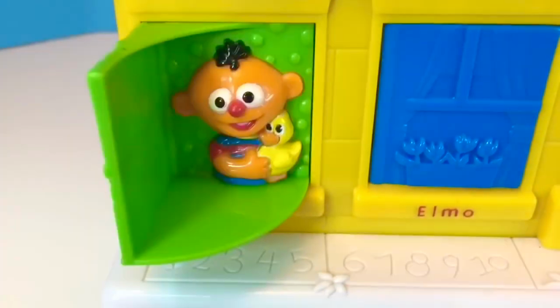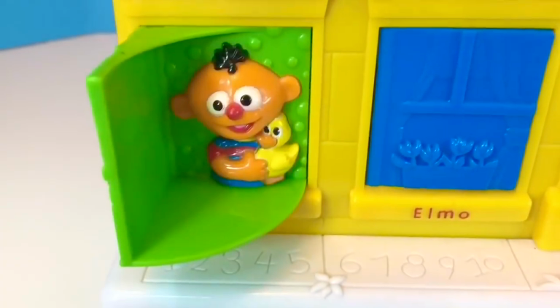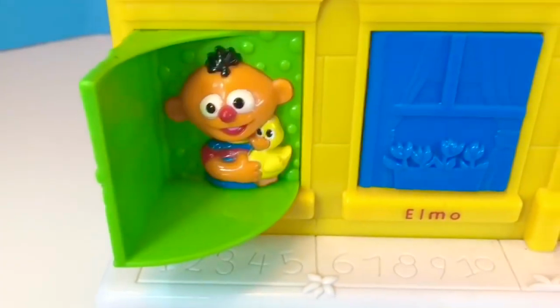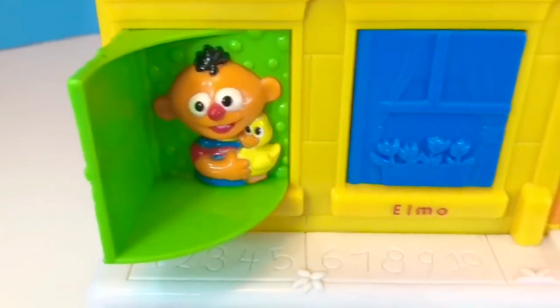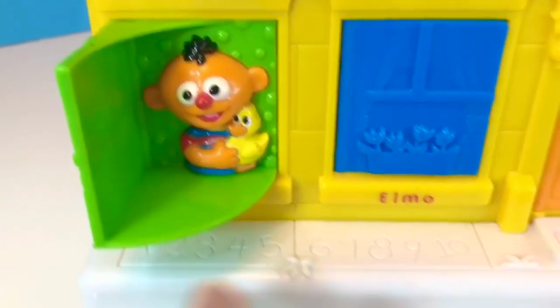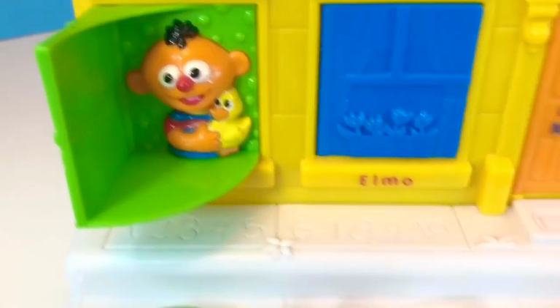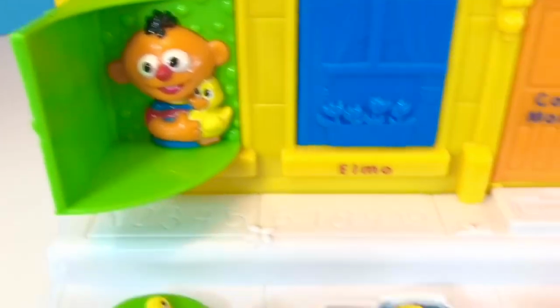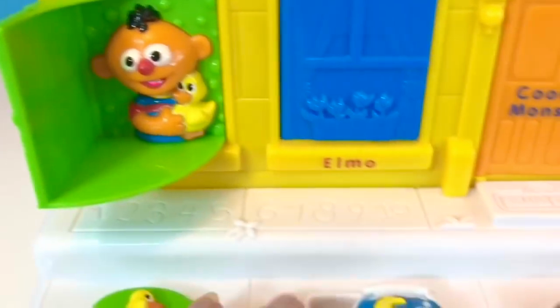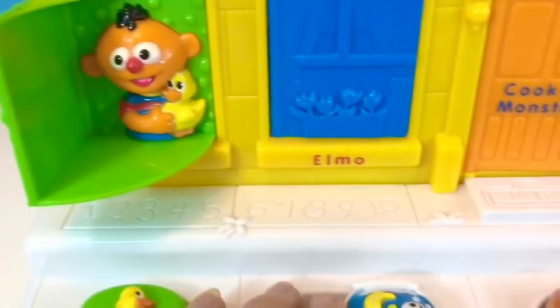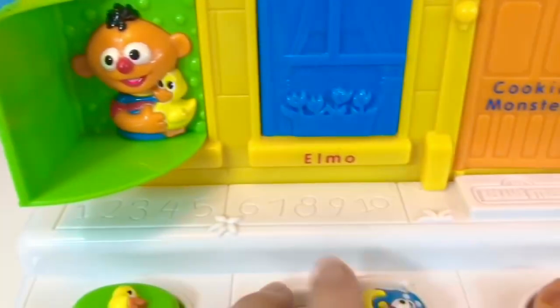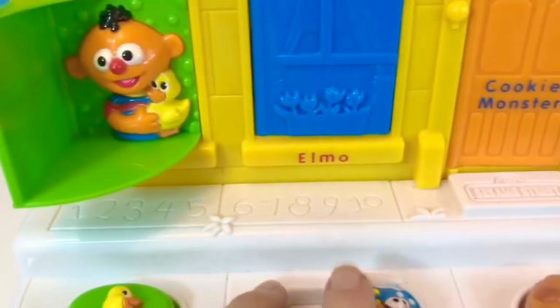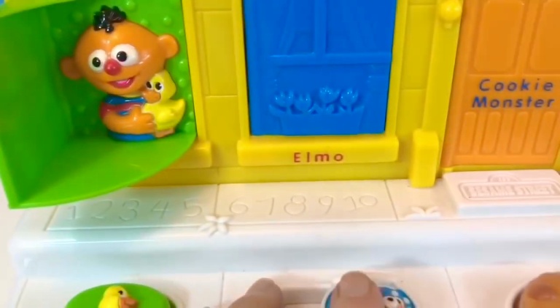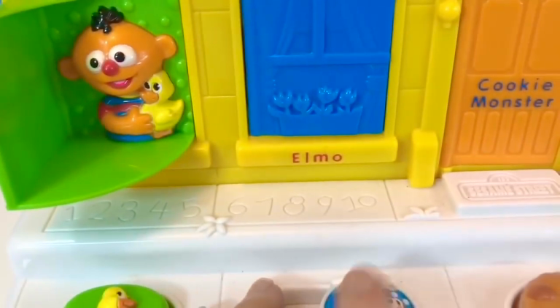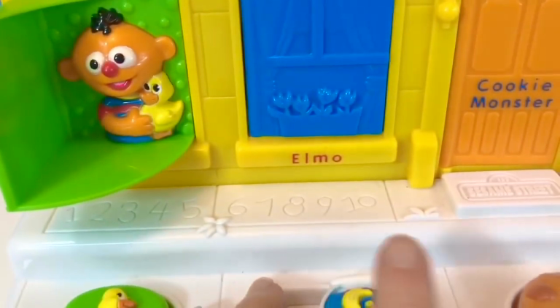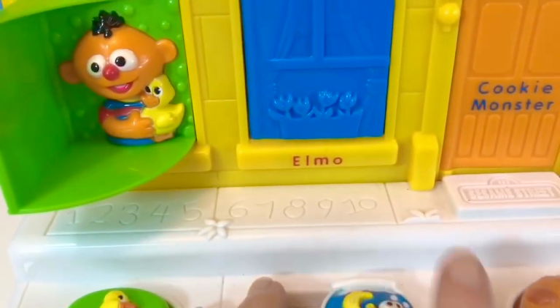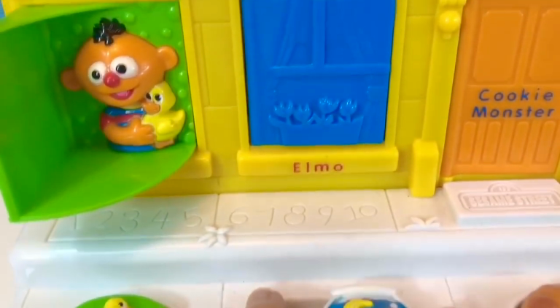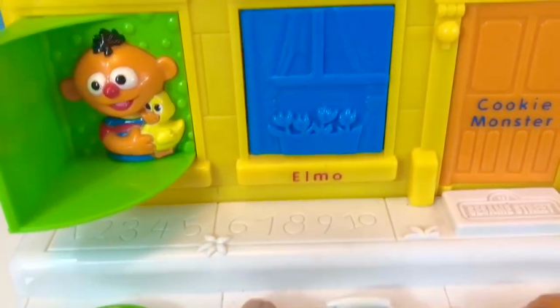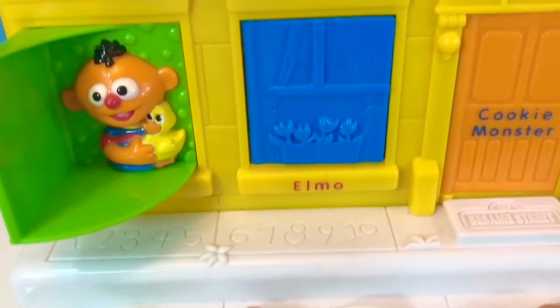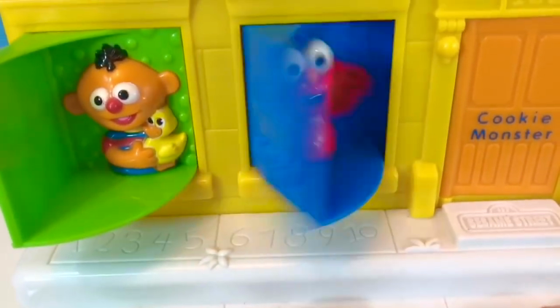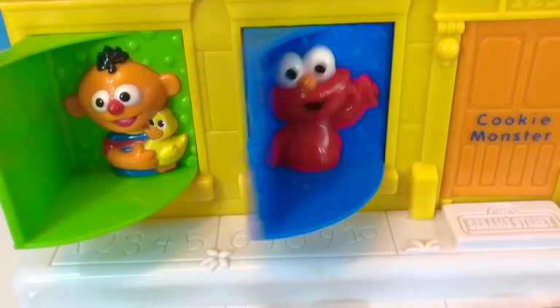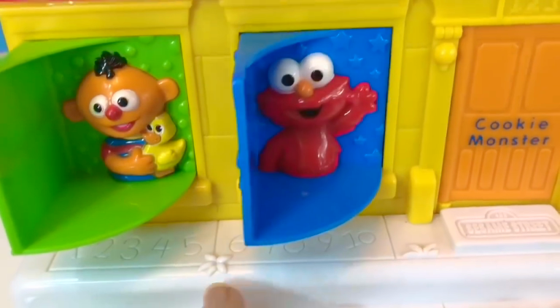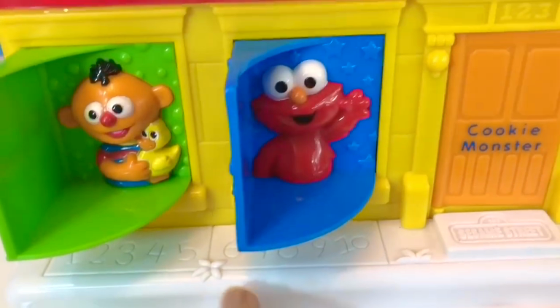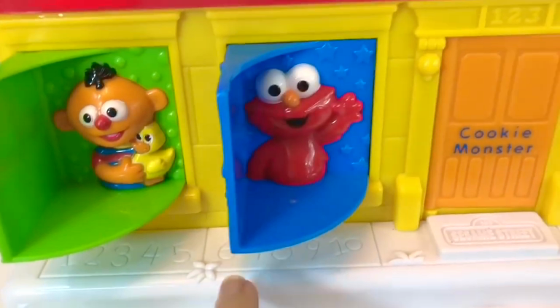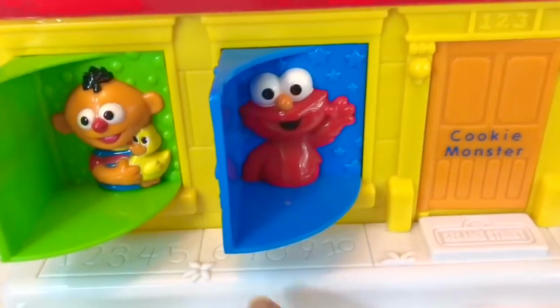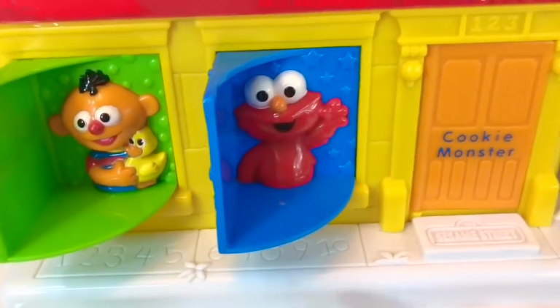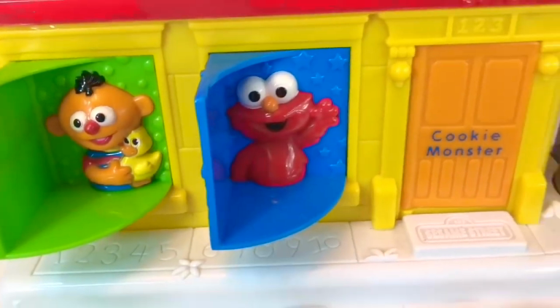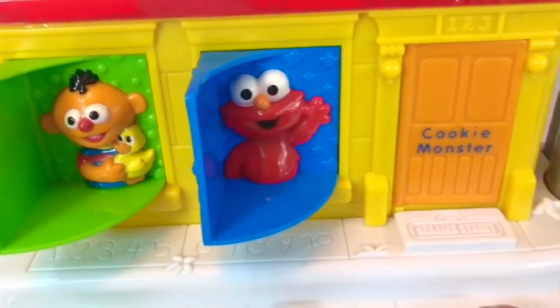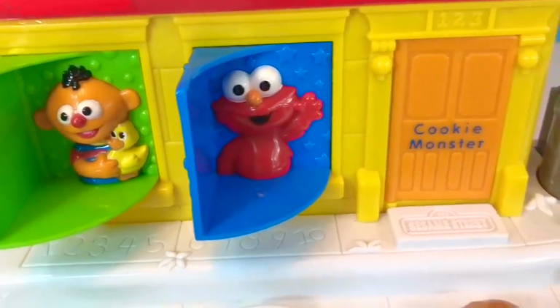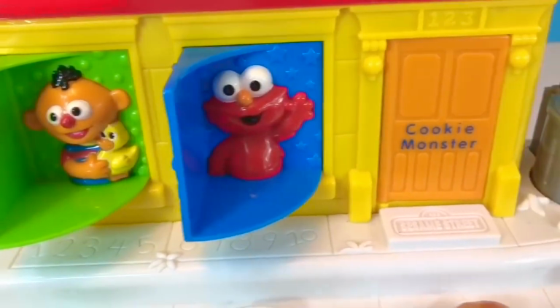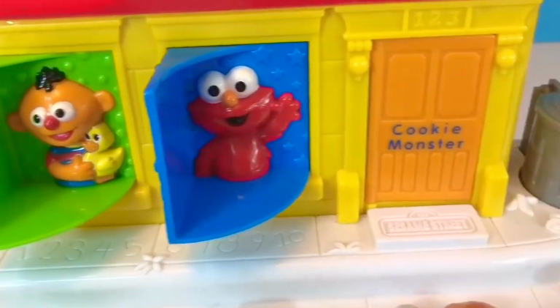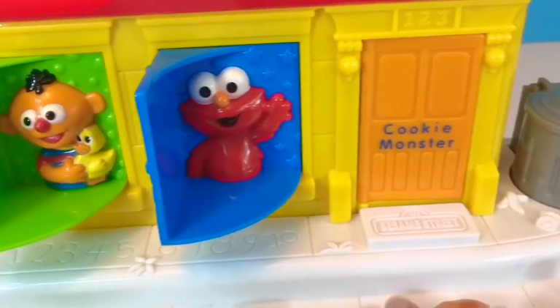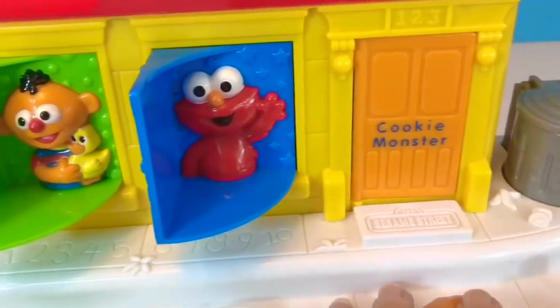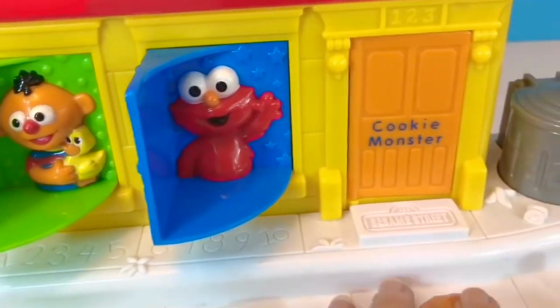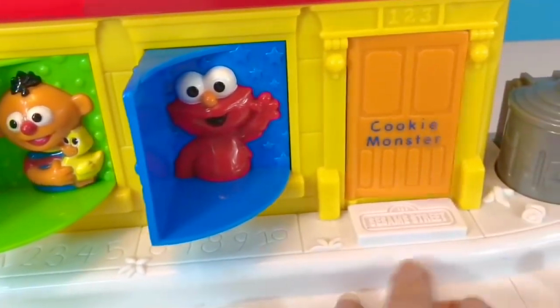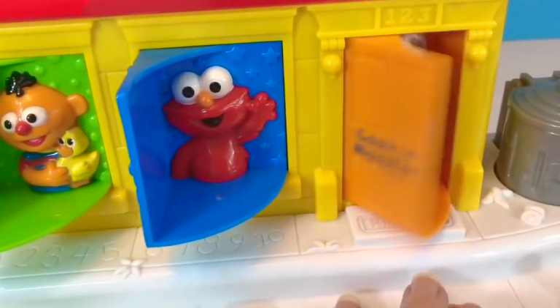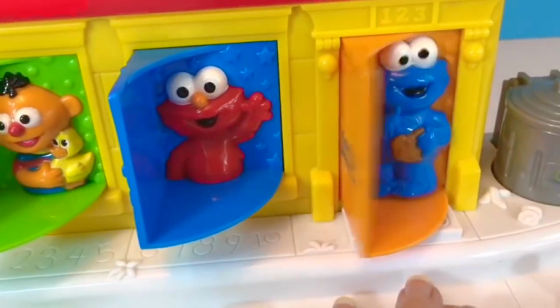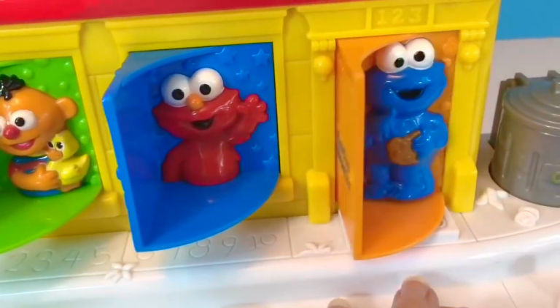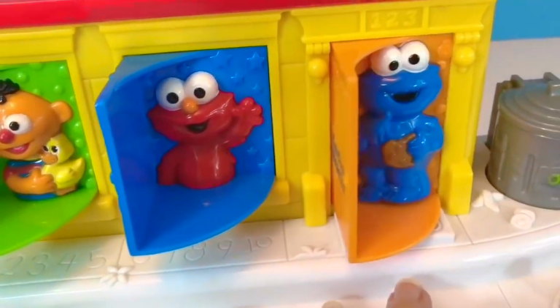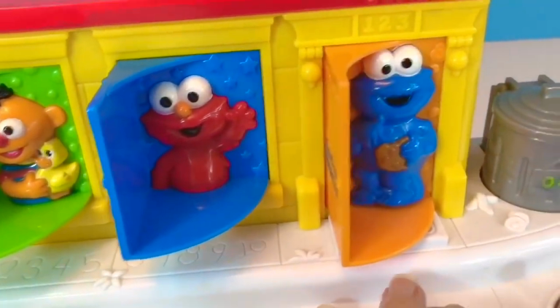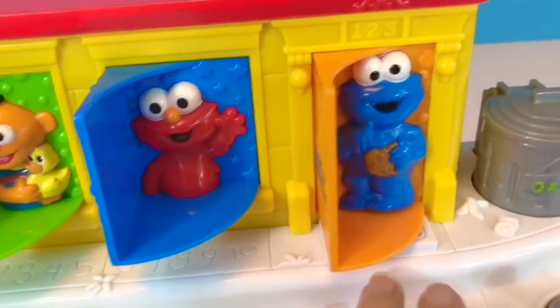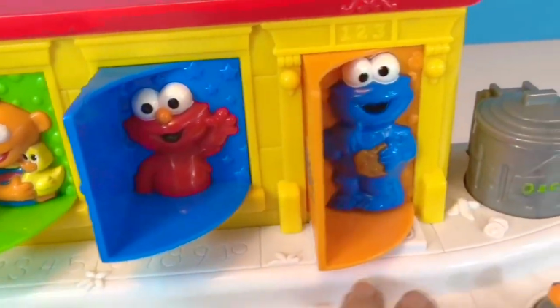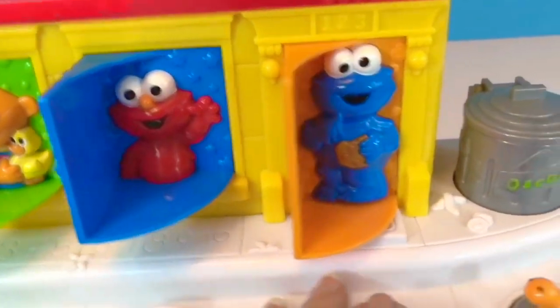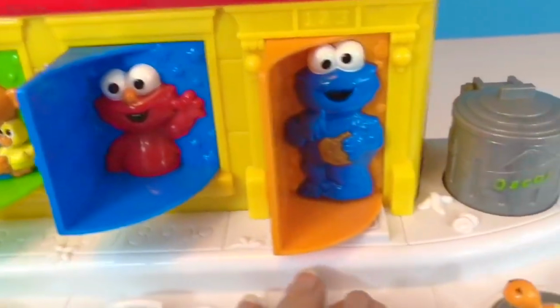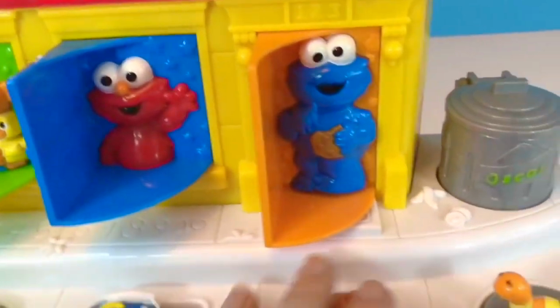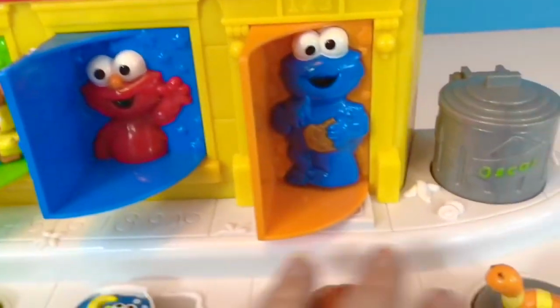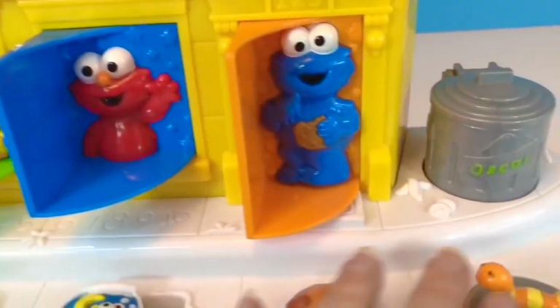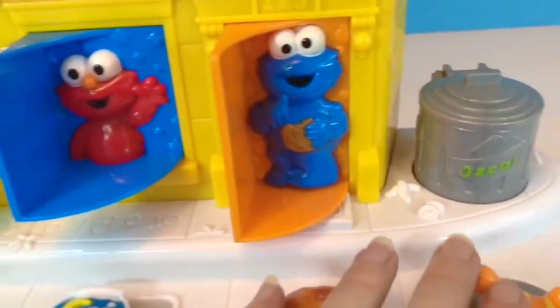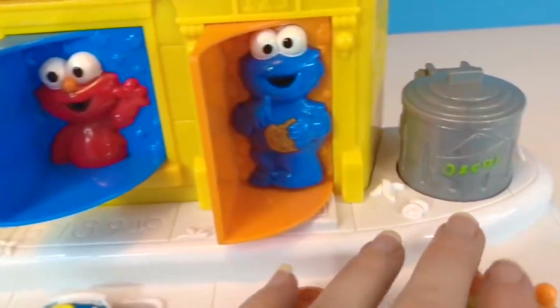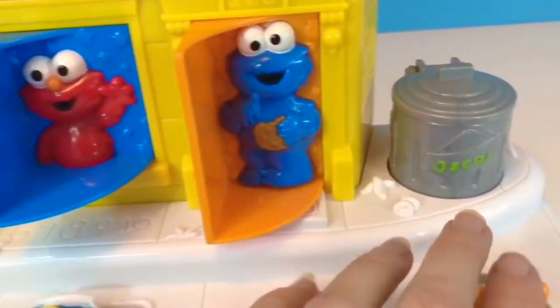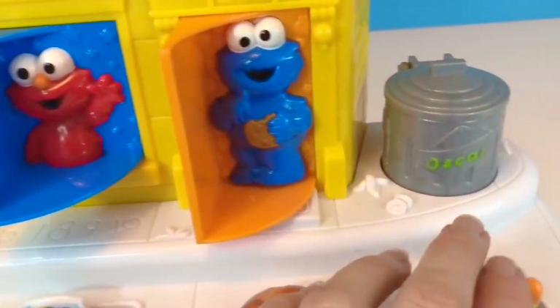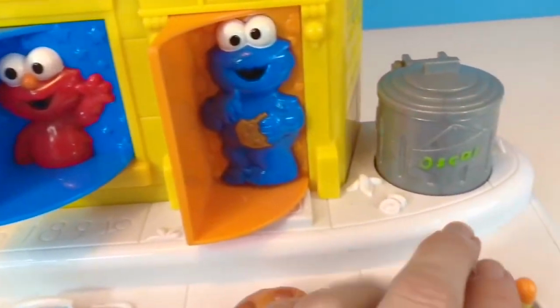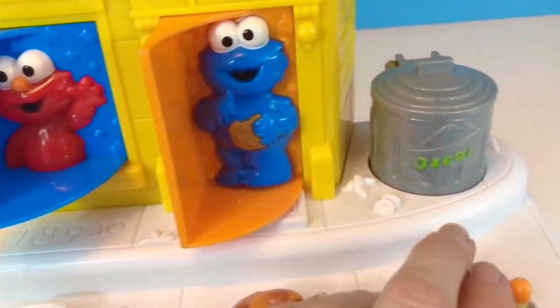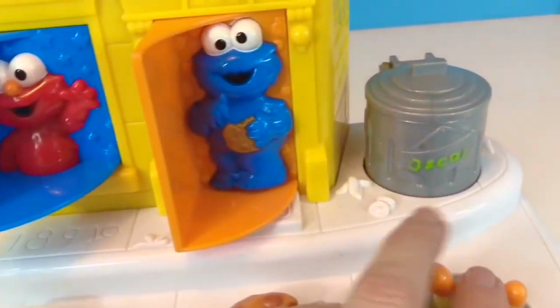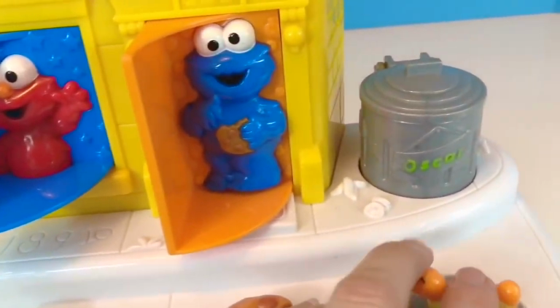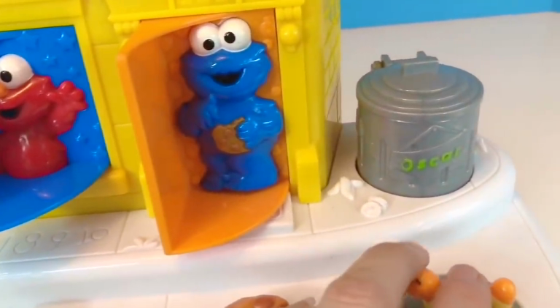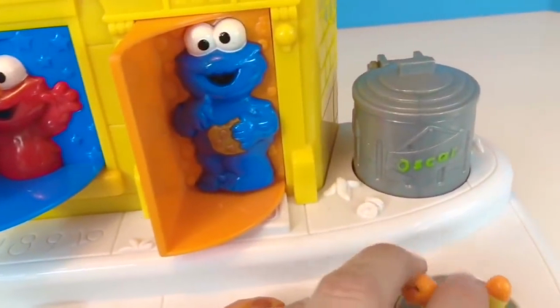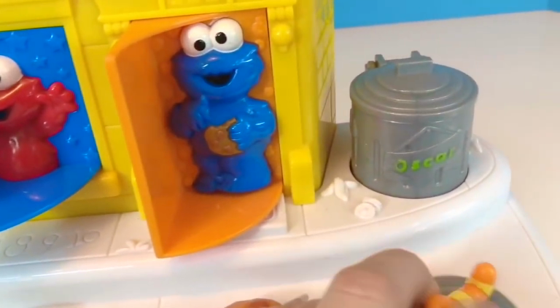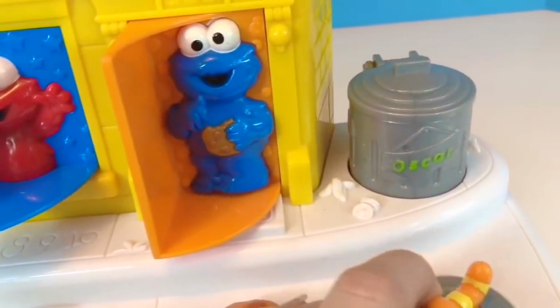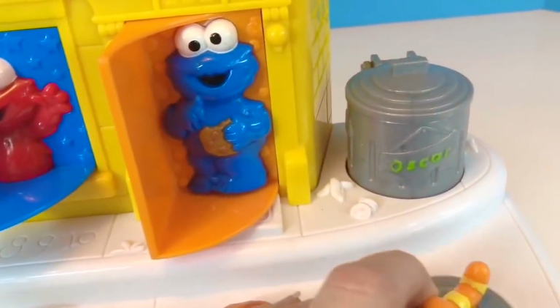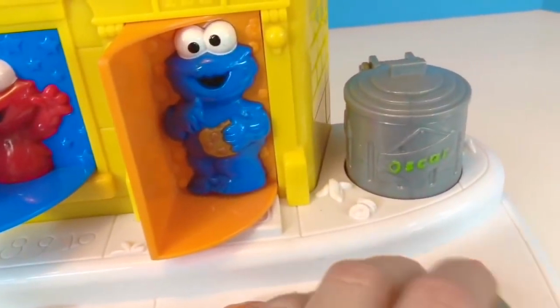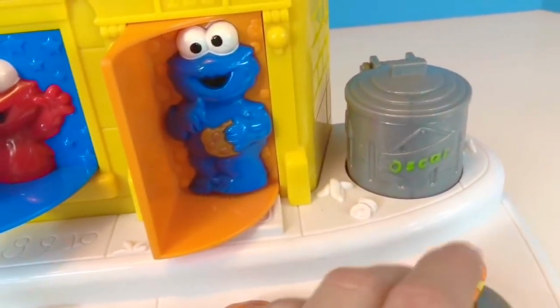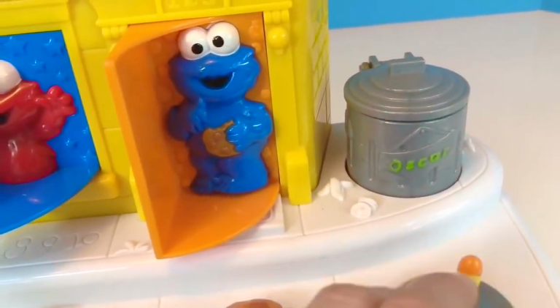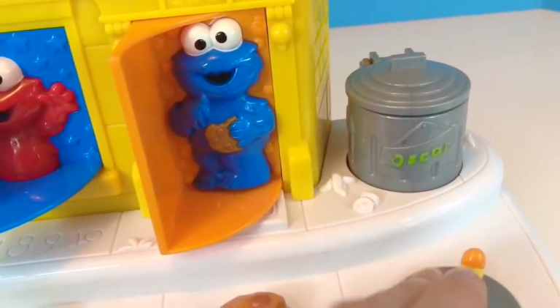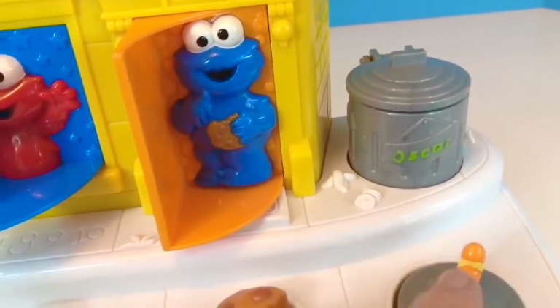Which of these Sesame Street characters are your favorite? And thank you for coming to Tiny Treasures.